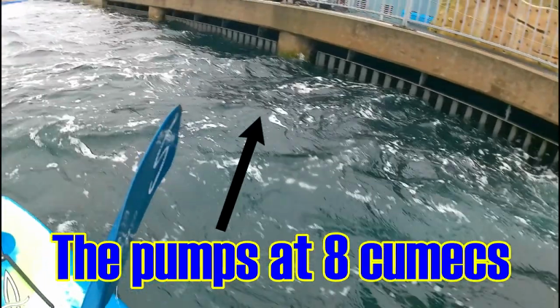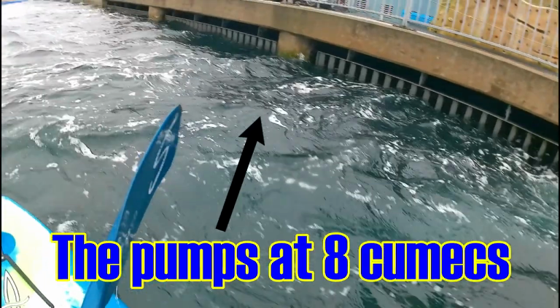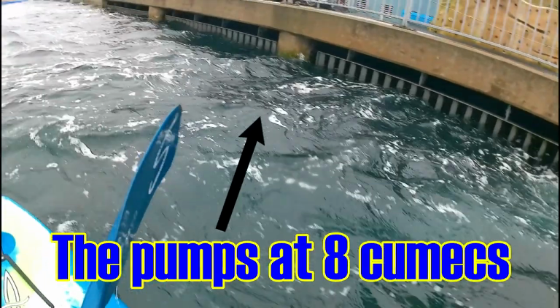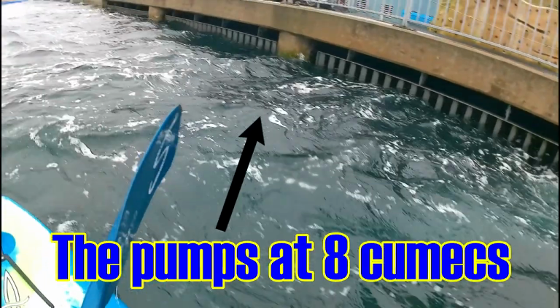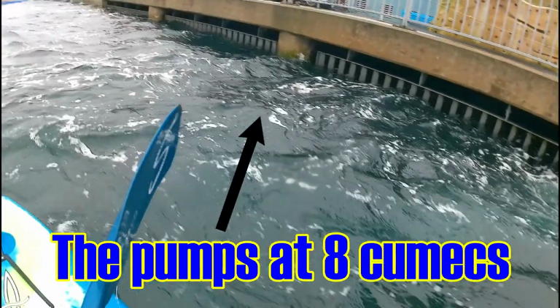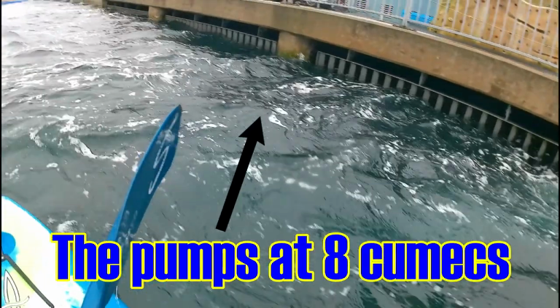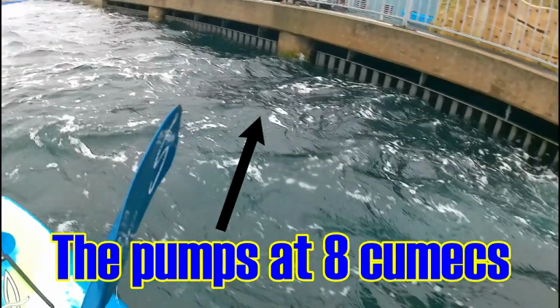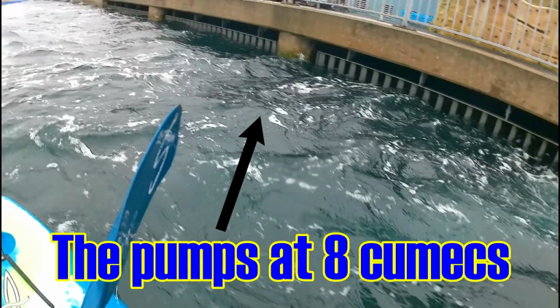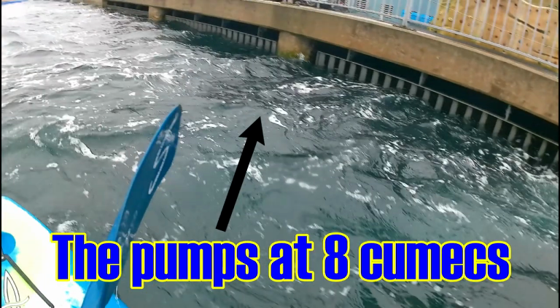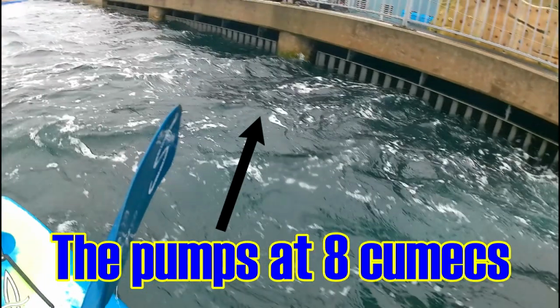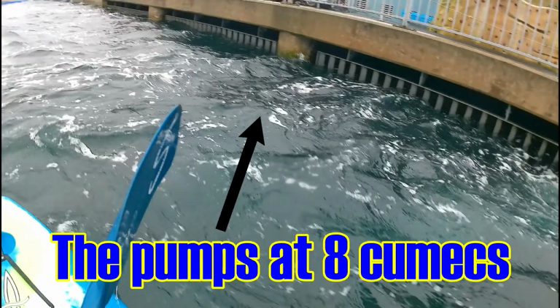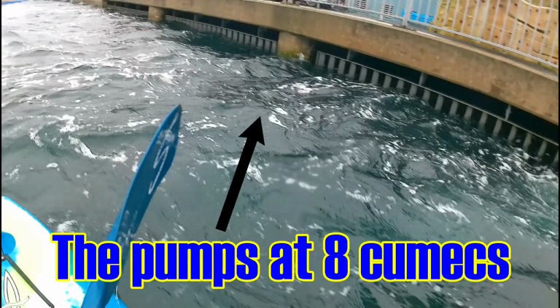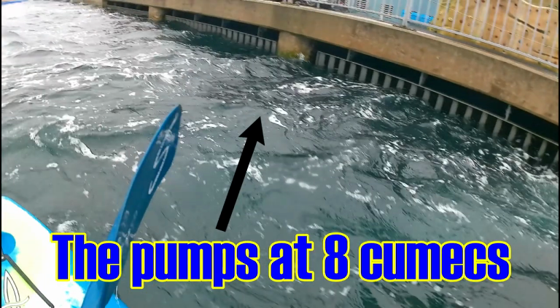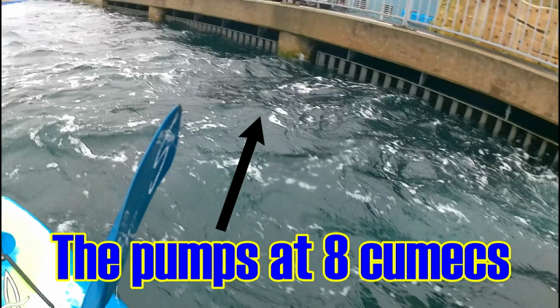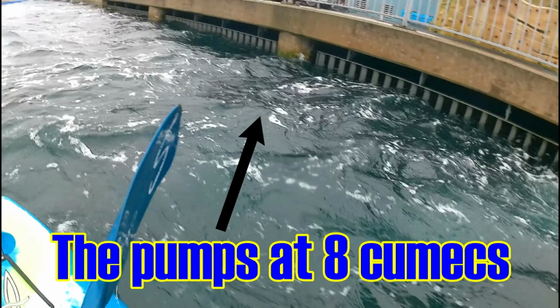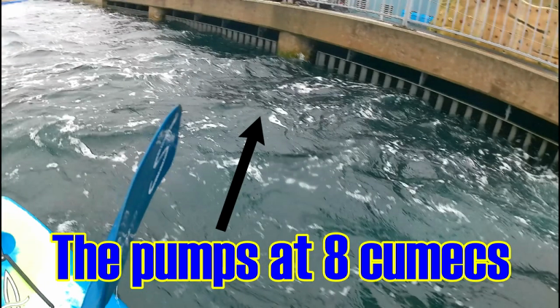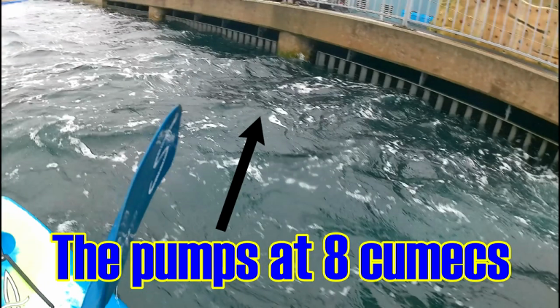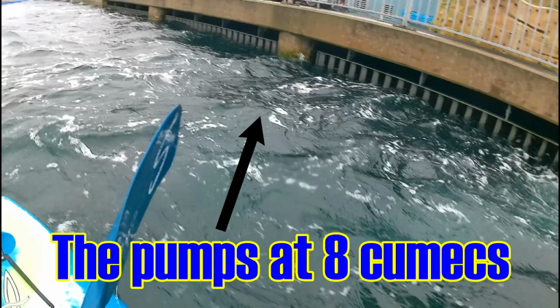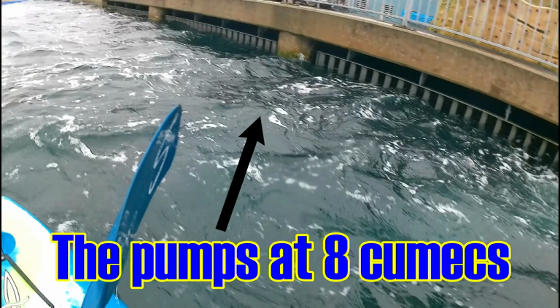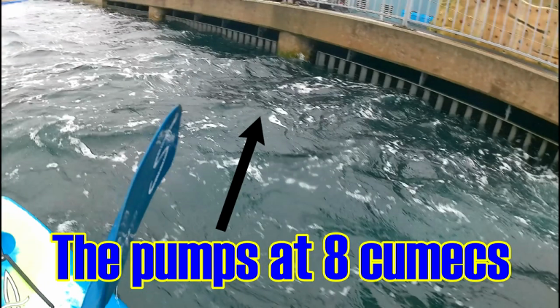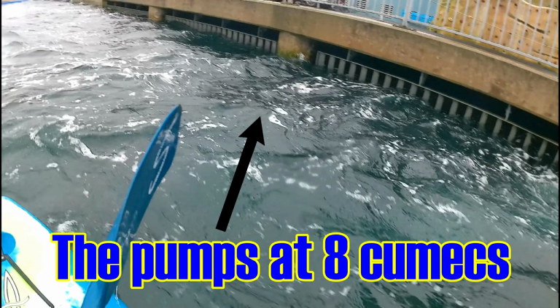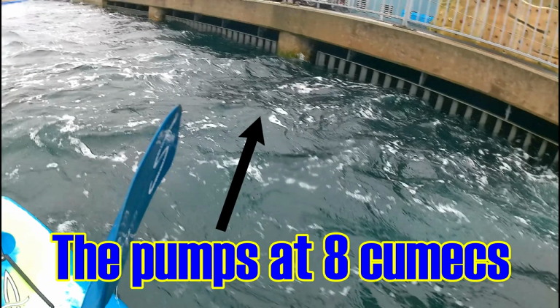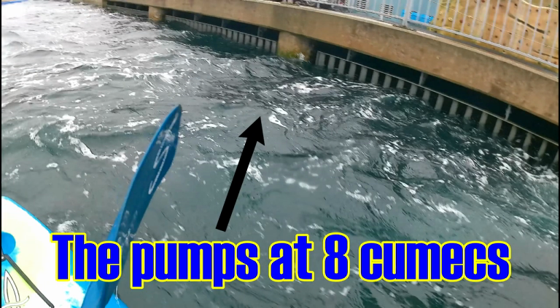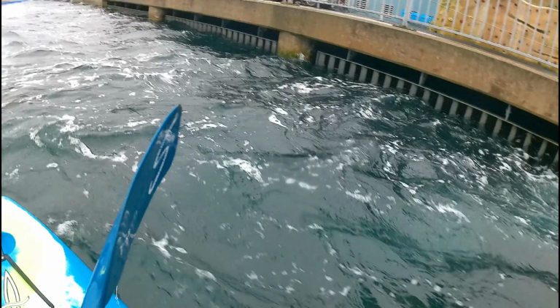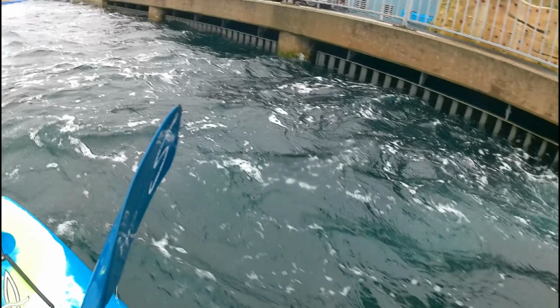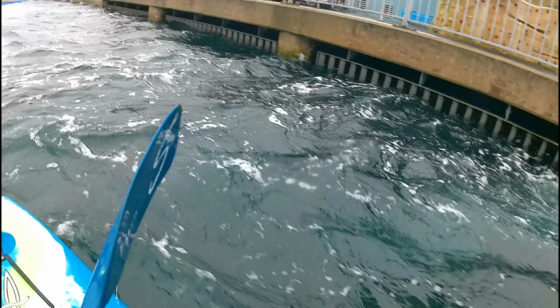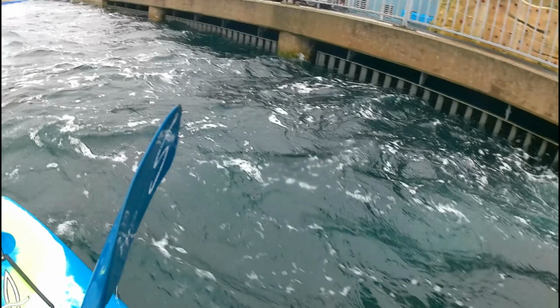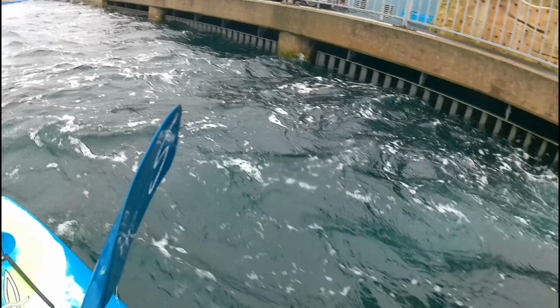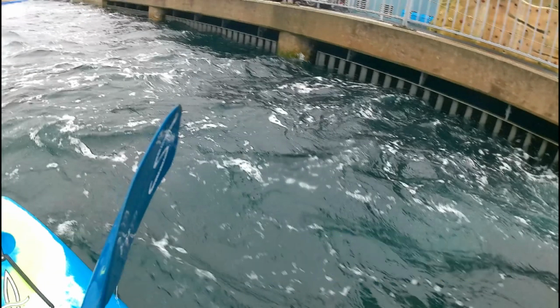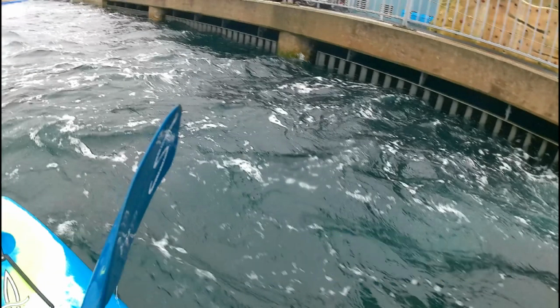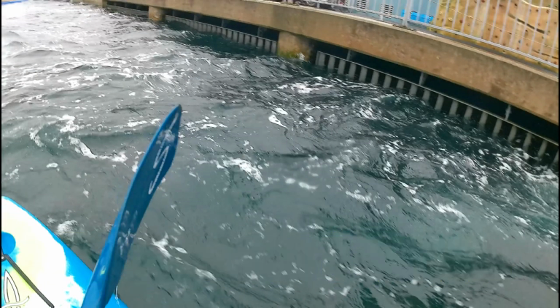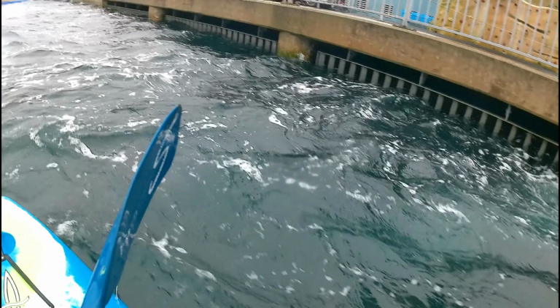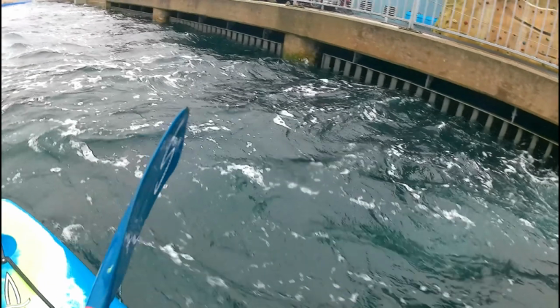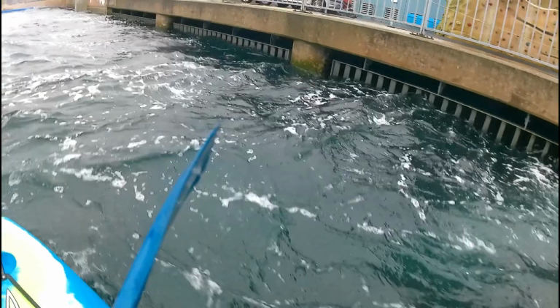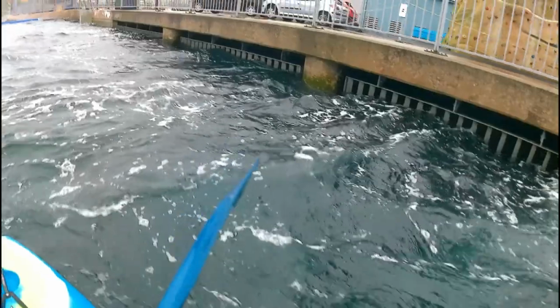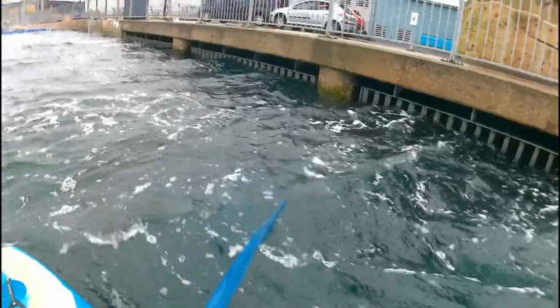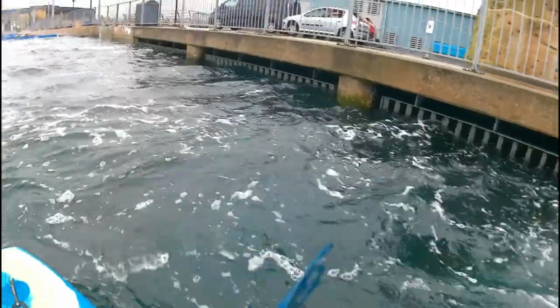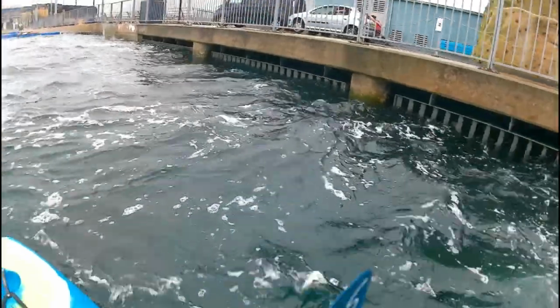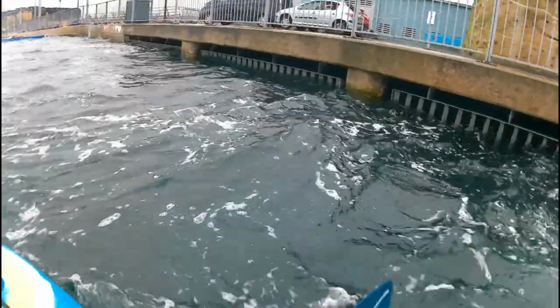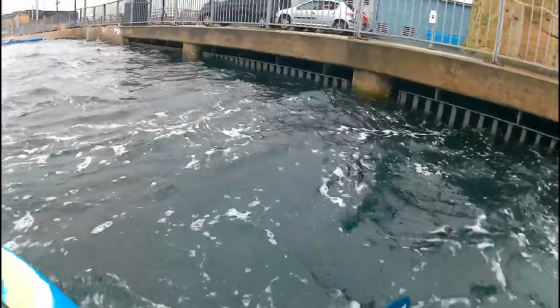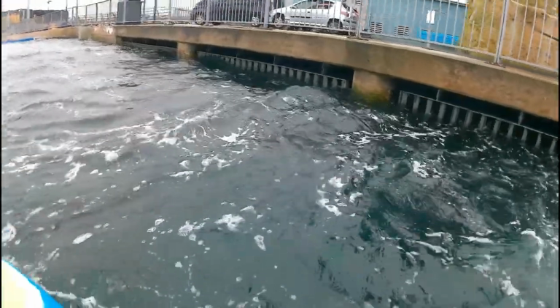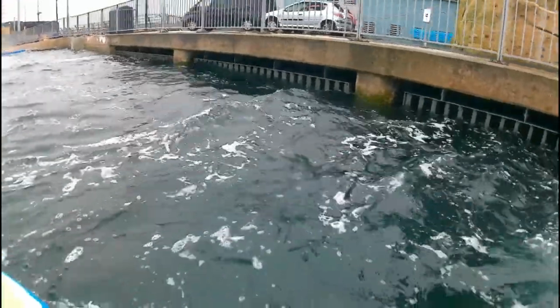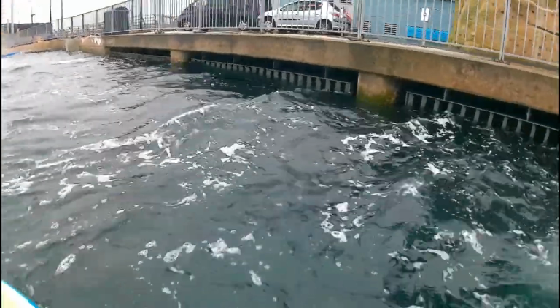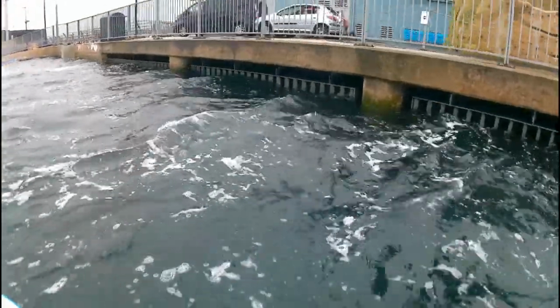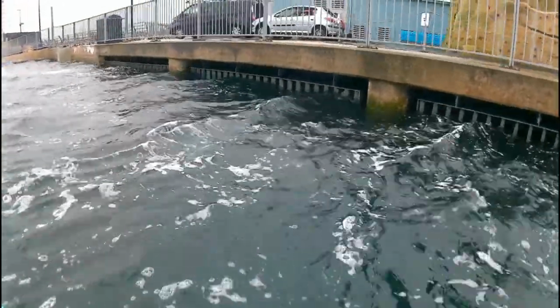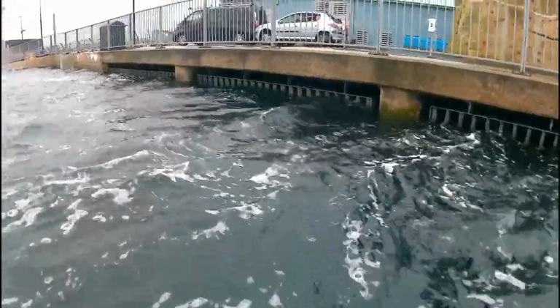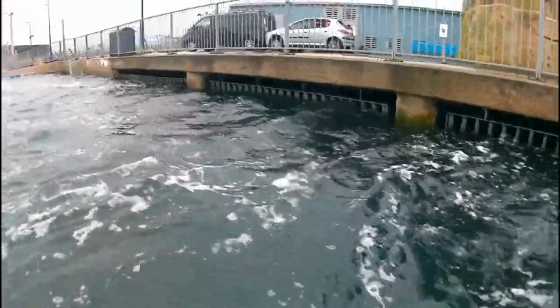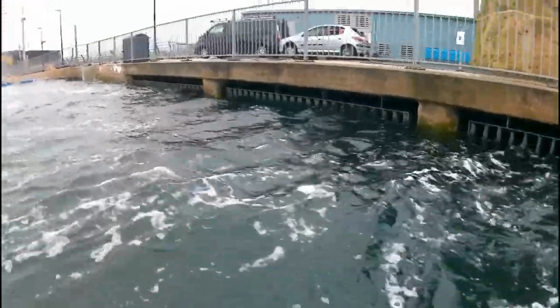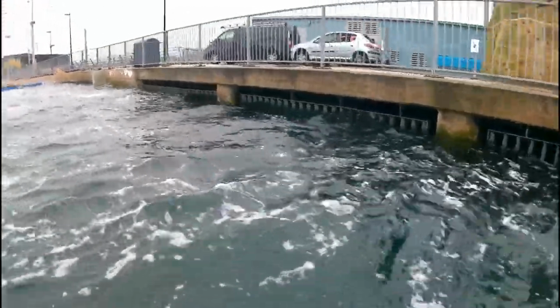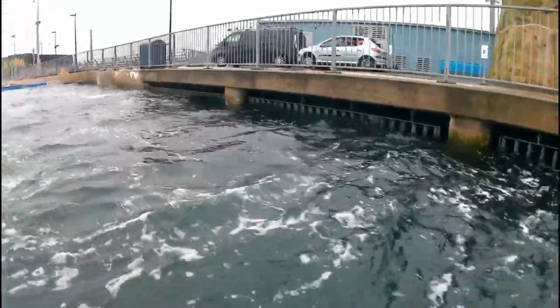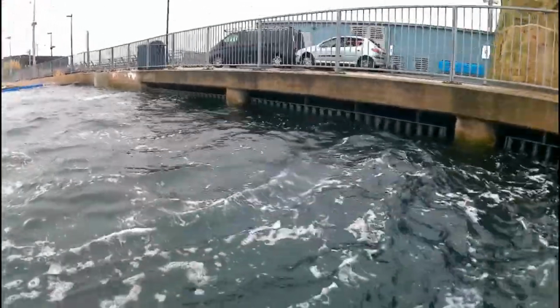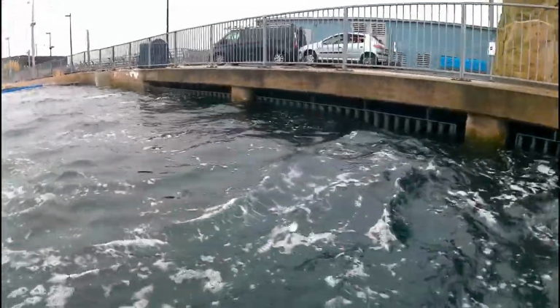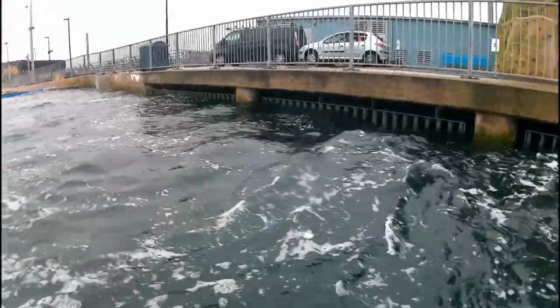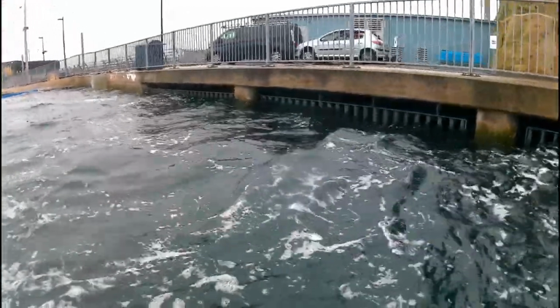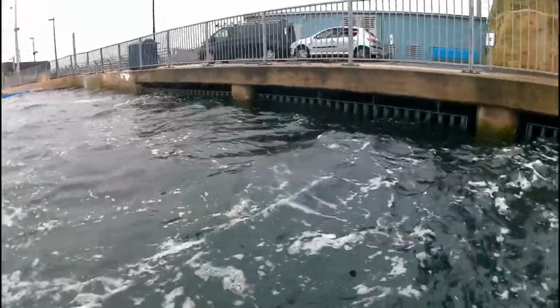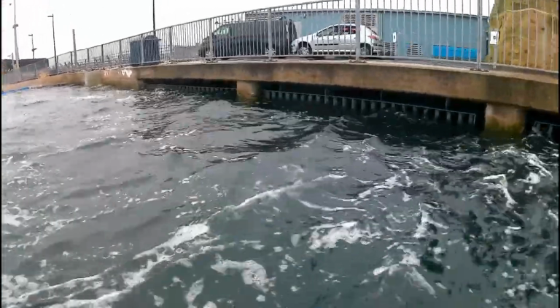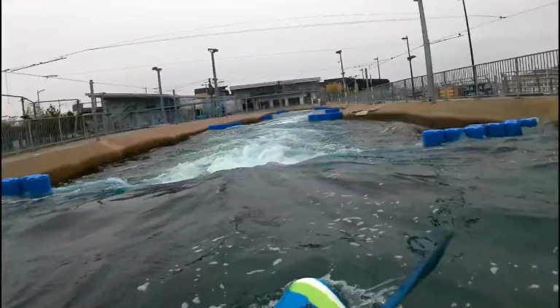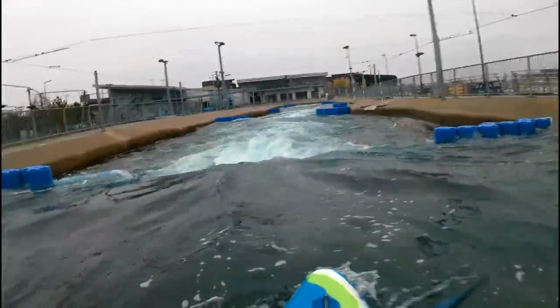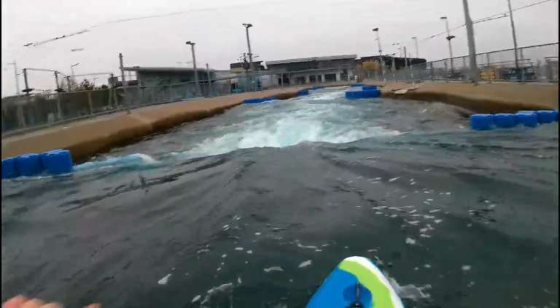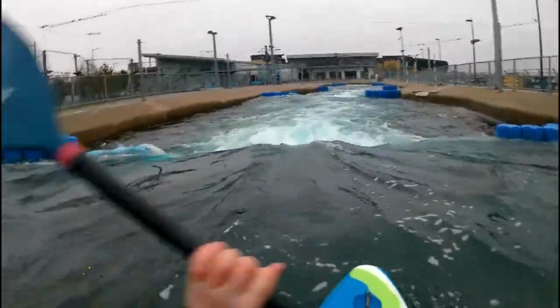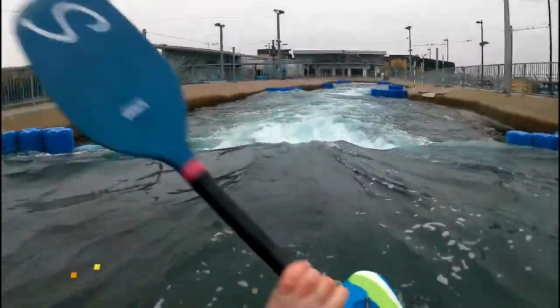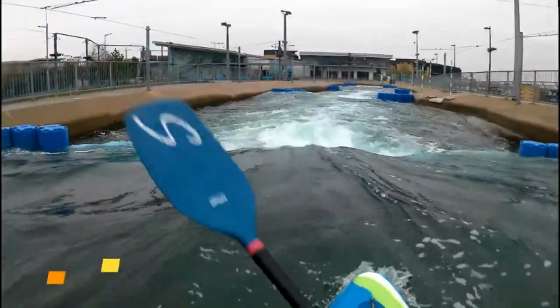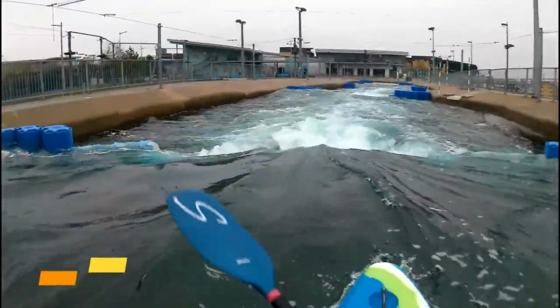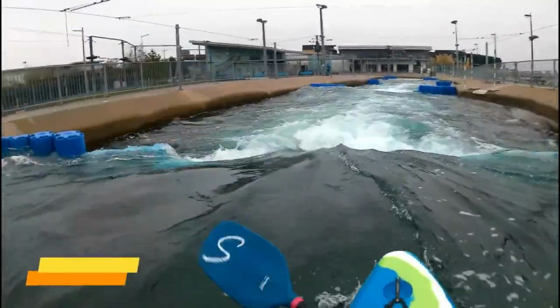Here's where the water exits from the pumps after it has been lifted up from the lower pool. The course was running at 8 cubic metres per second.